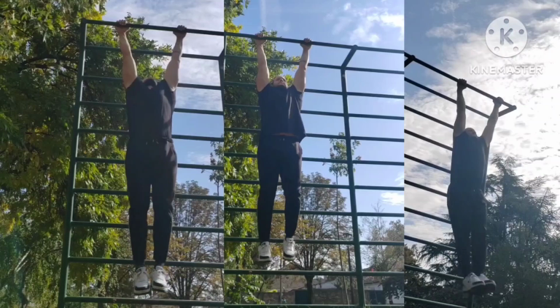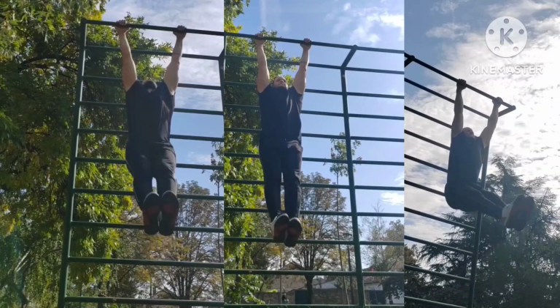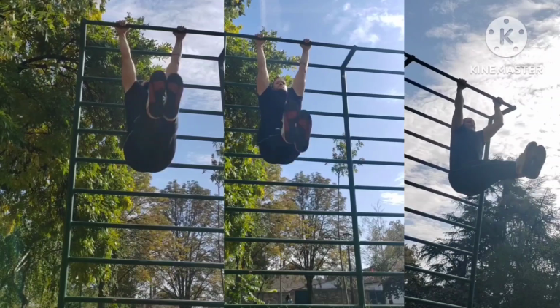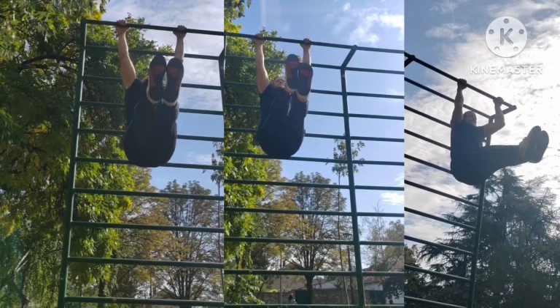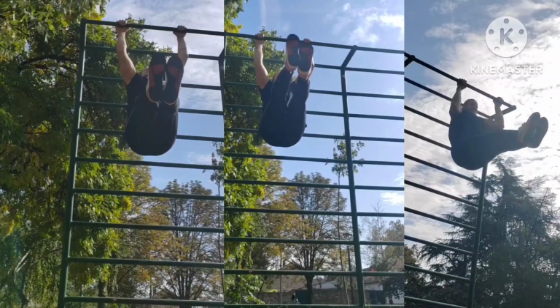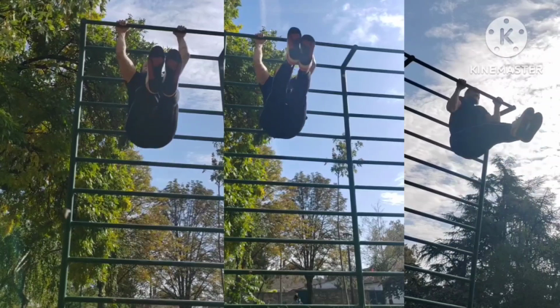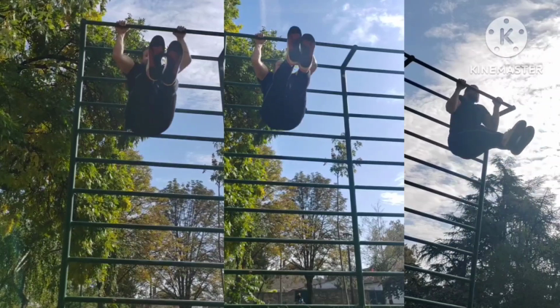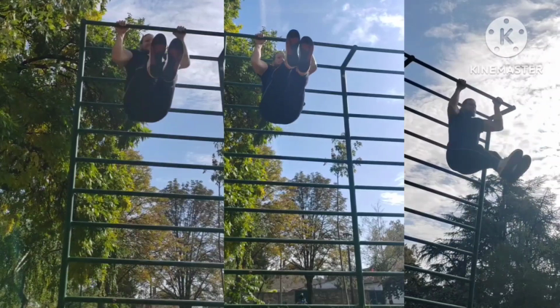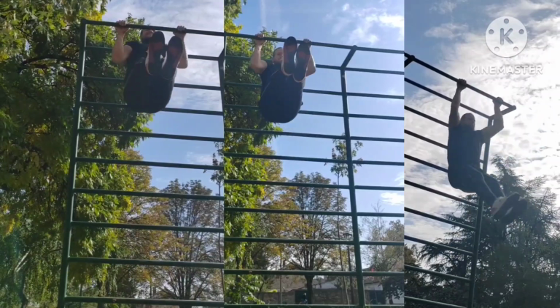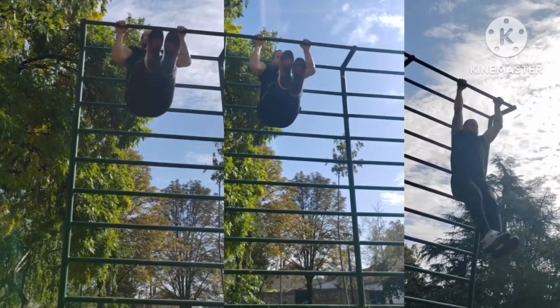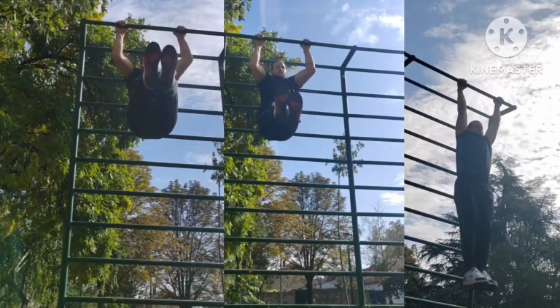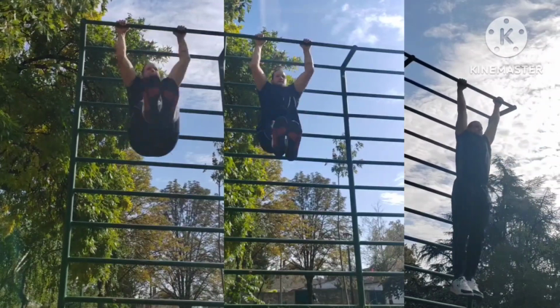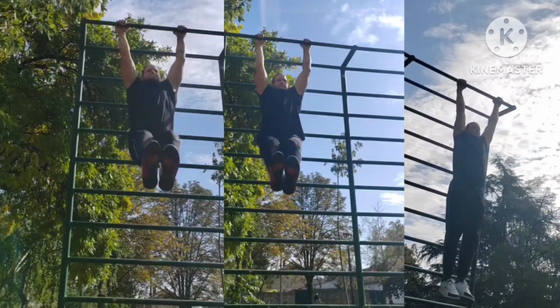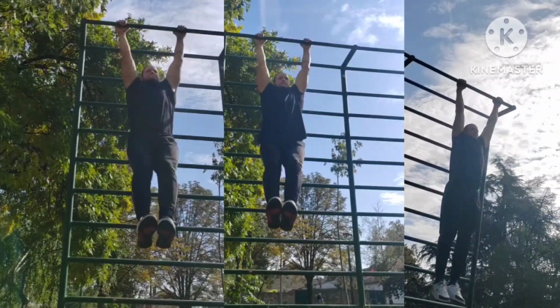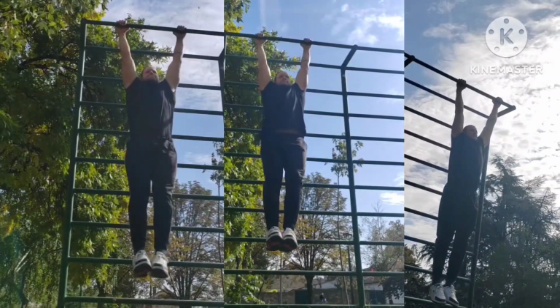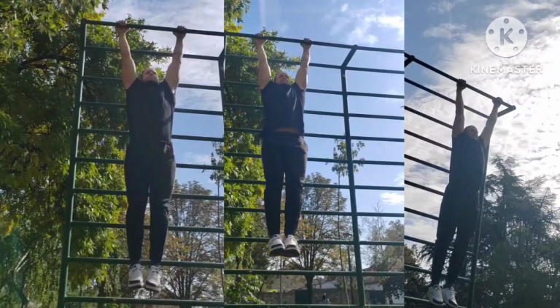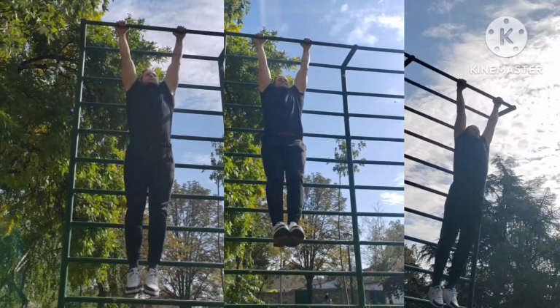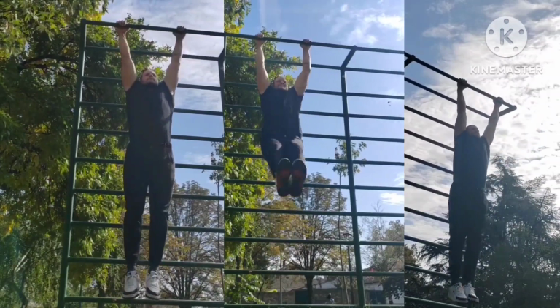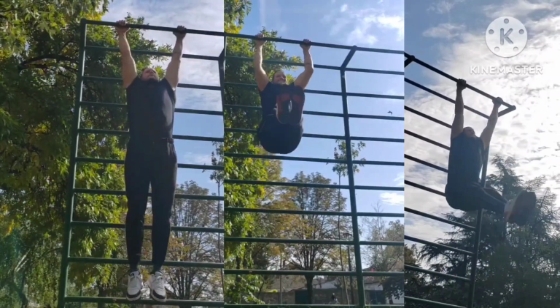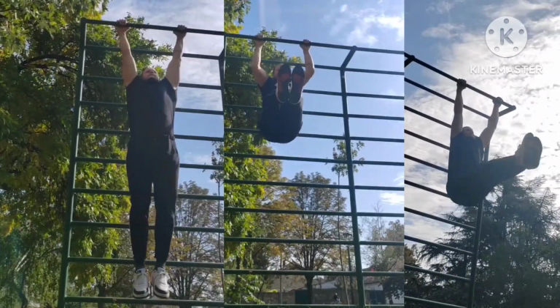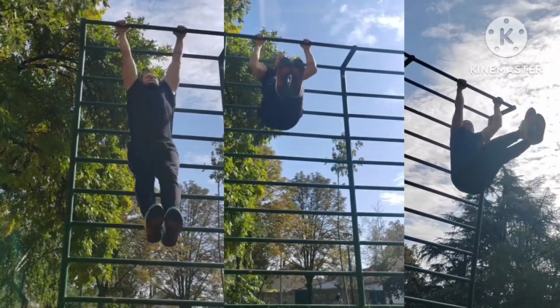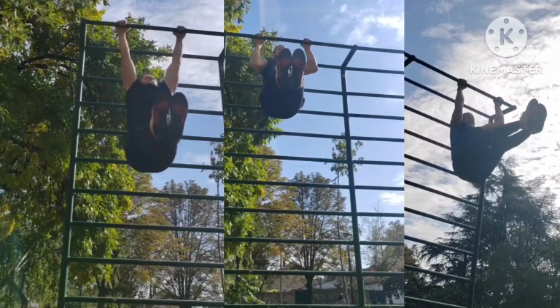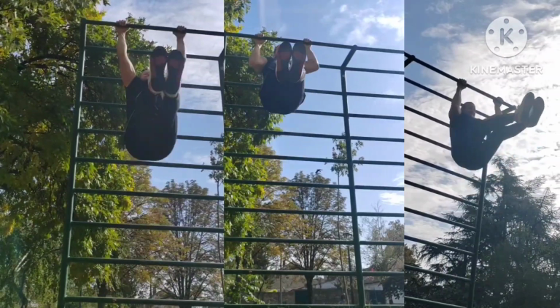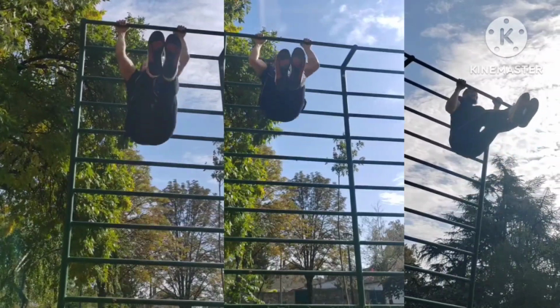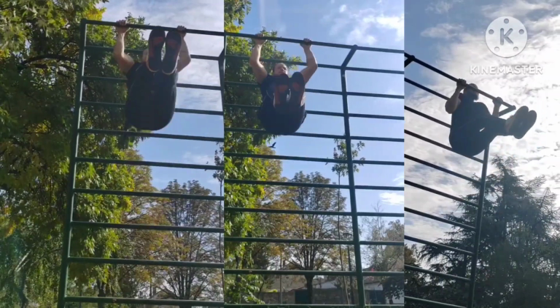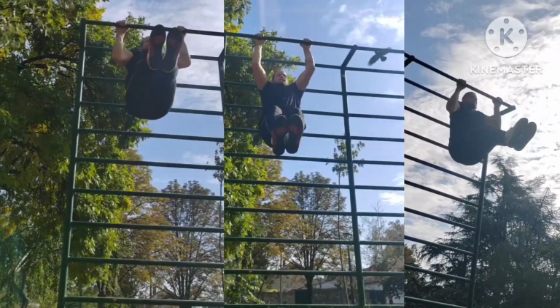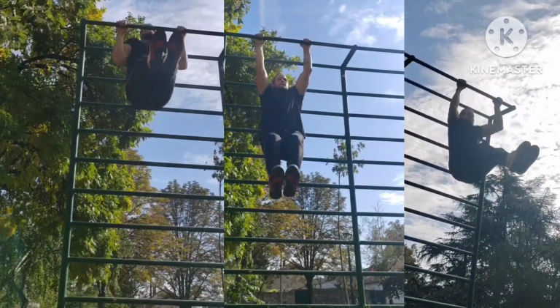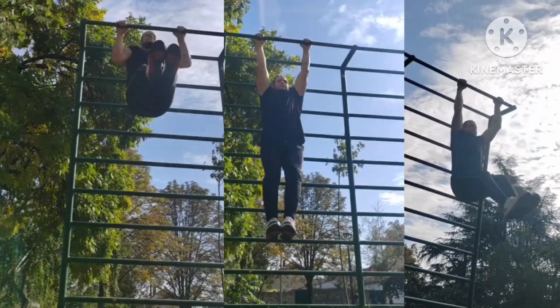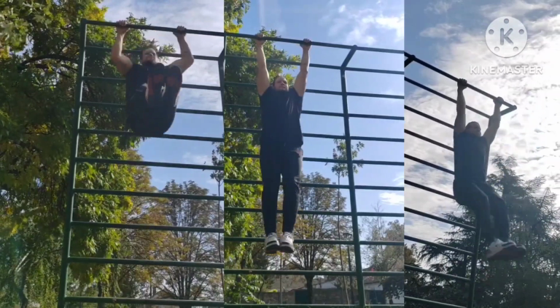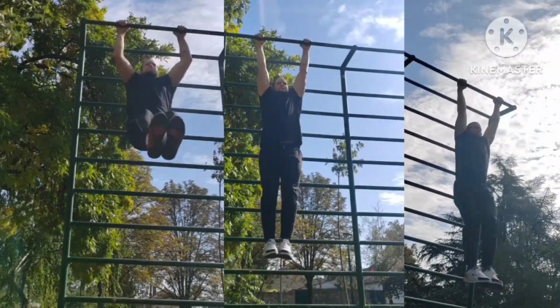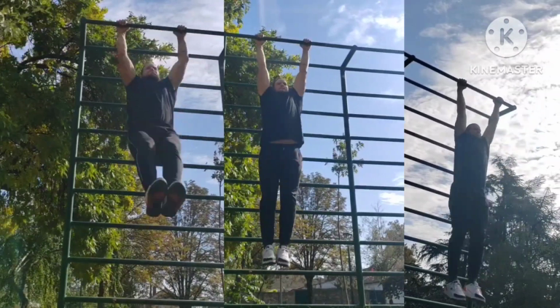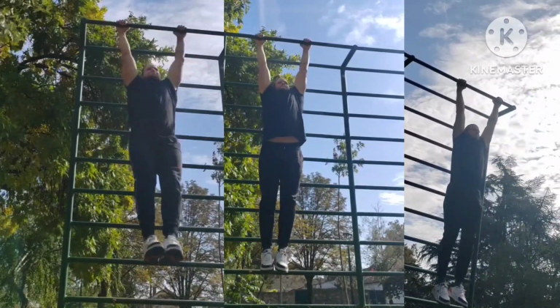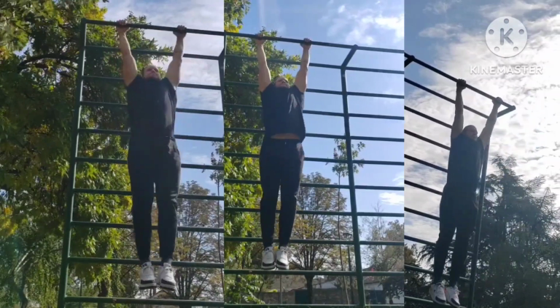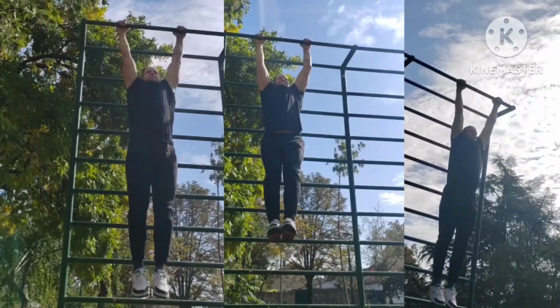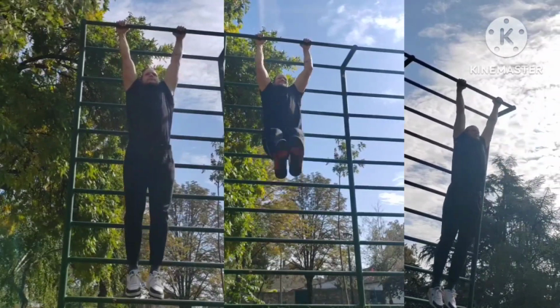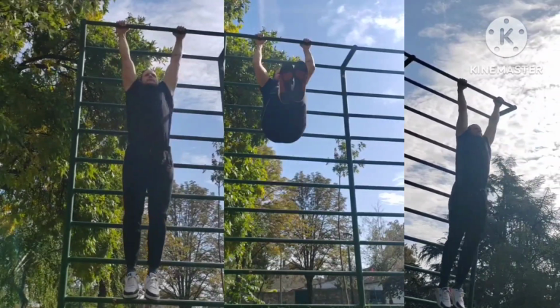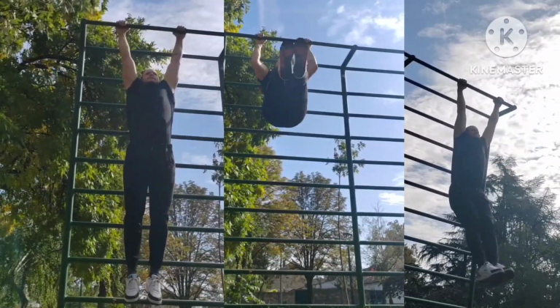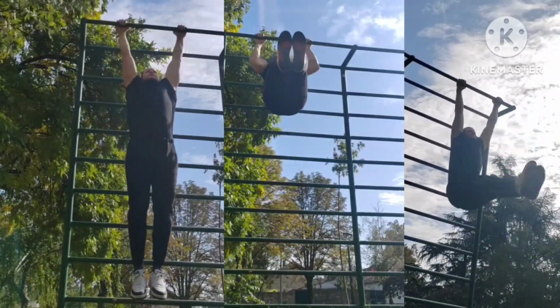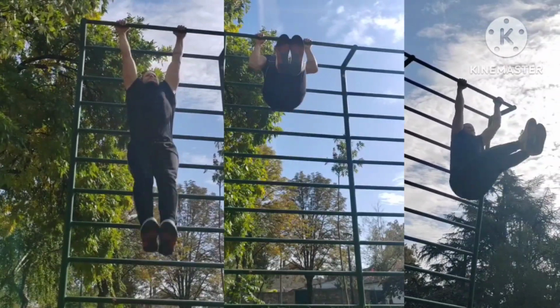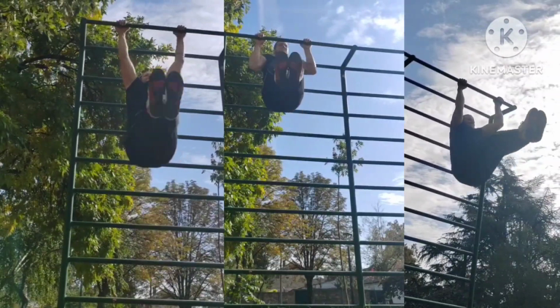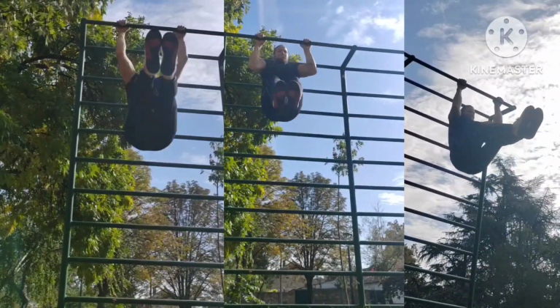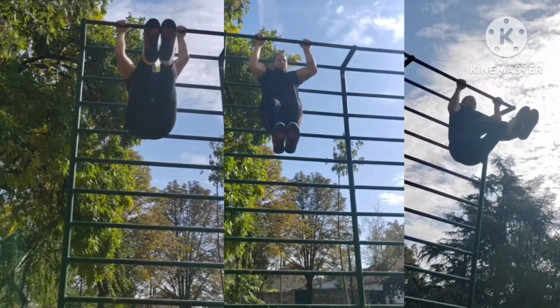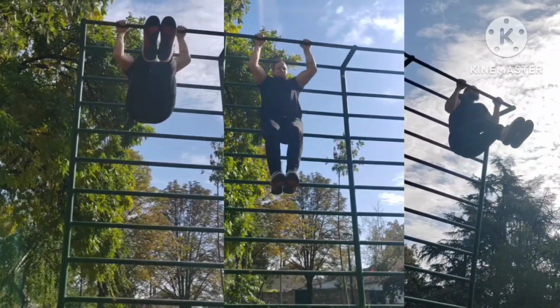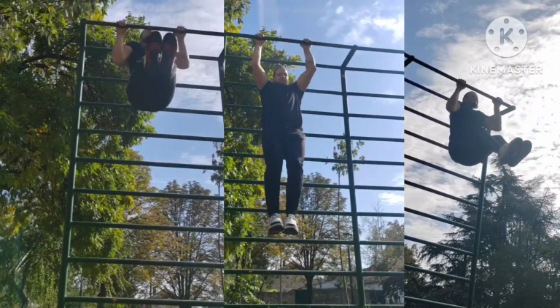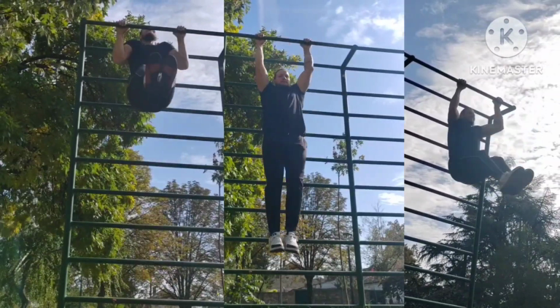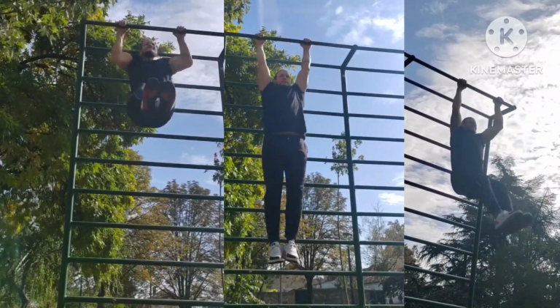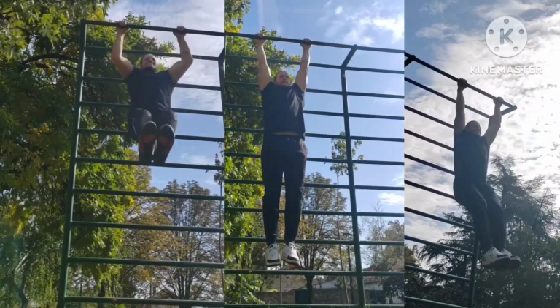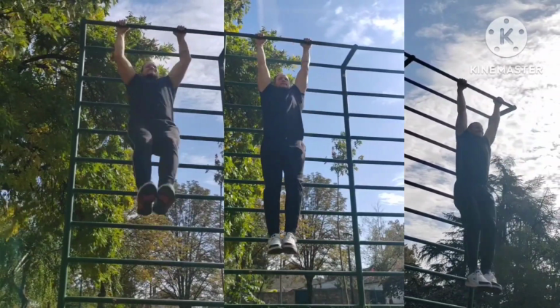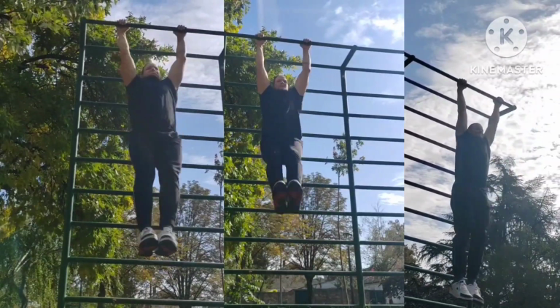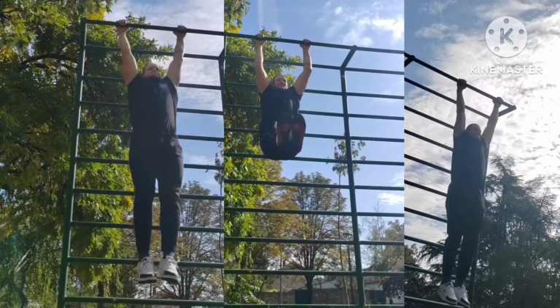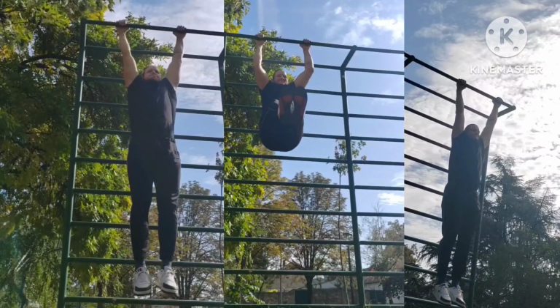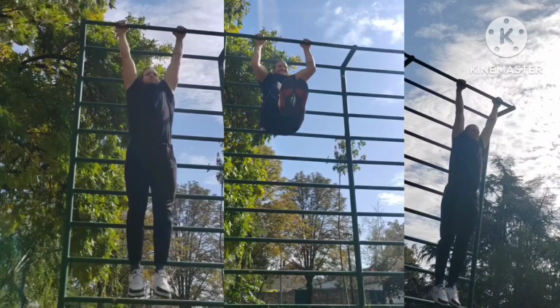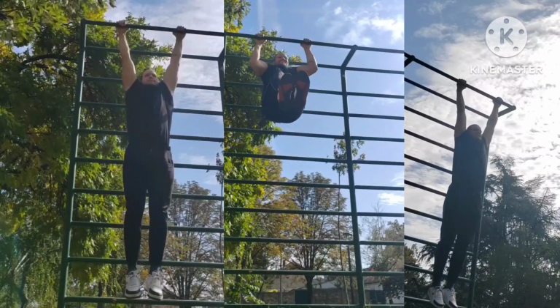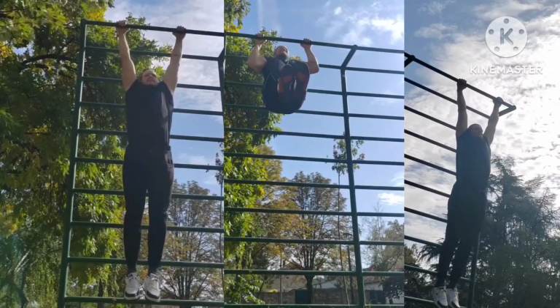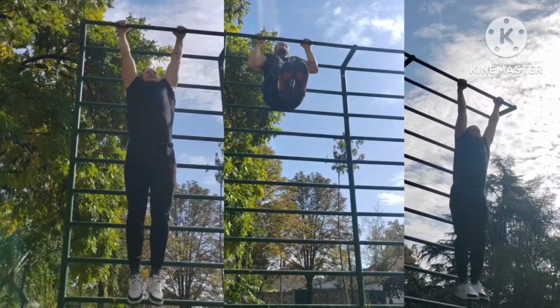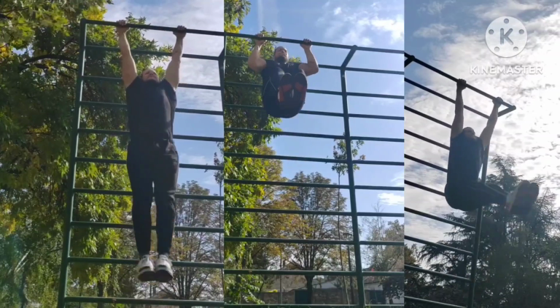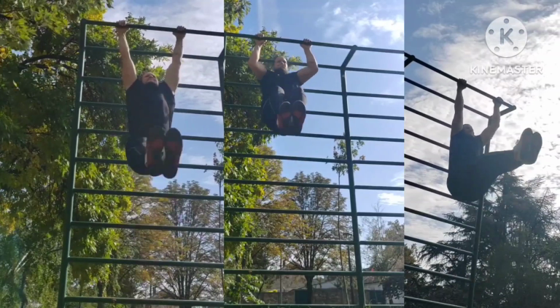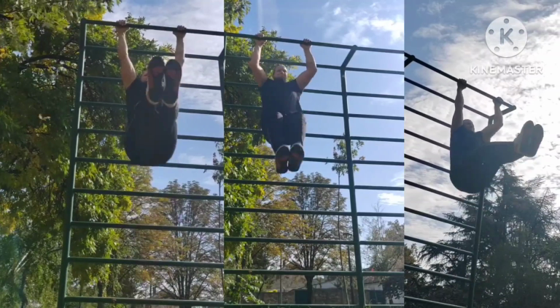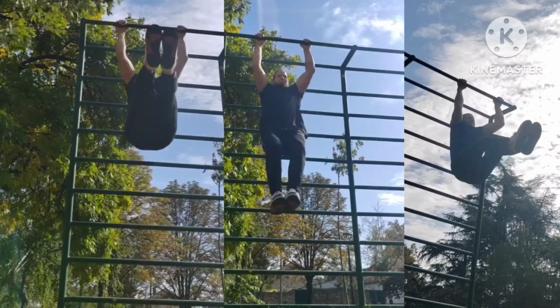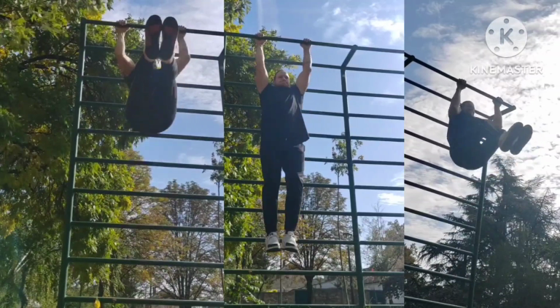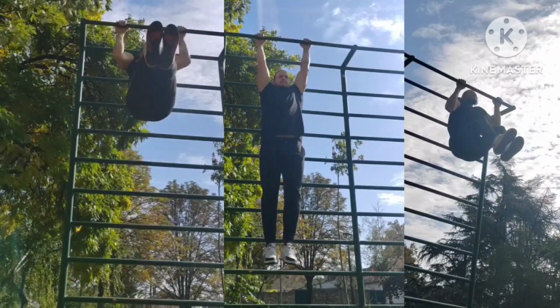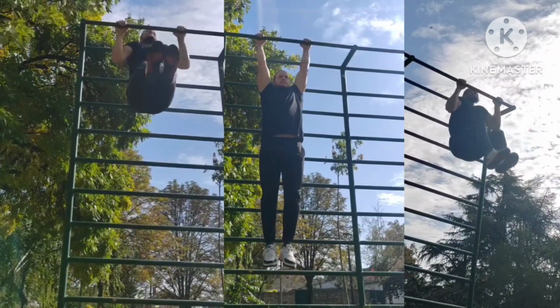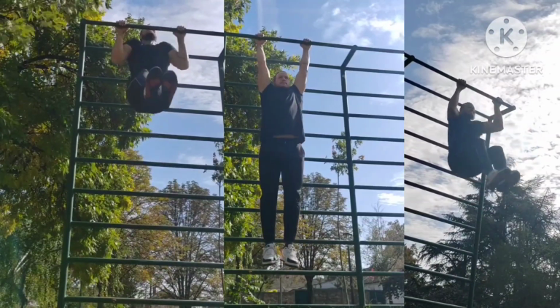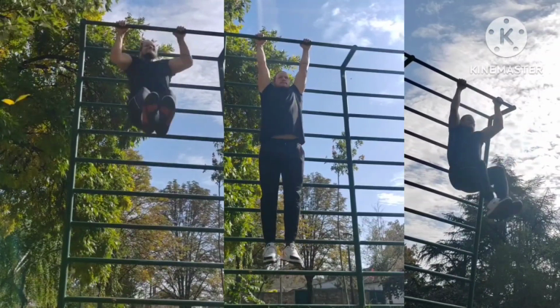Volume day upper starting with pull-ups and progression towards L-sit pull-ups. Three sets.